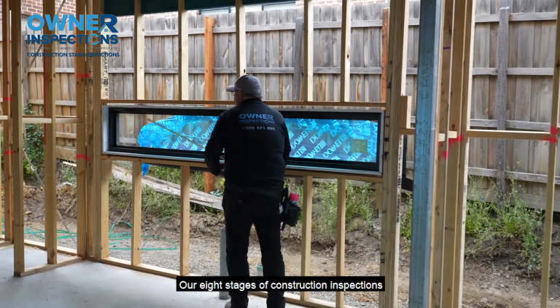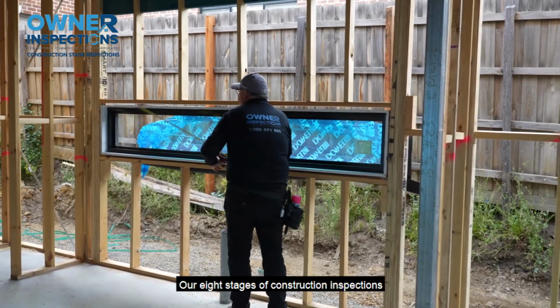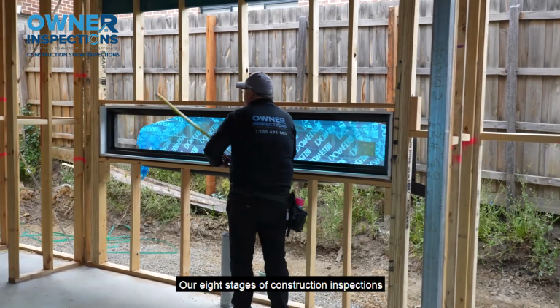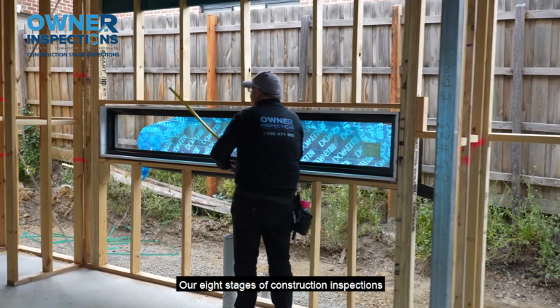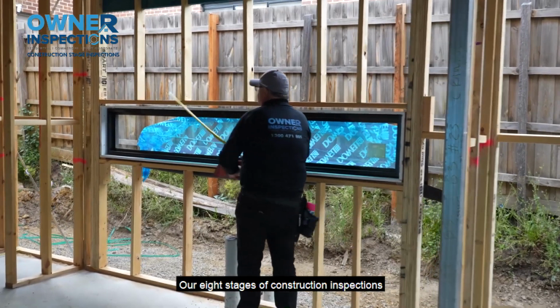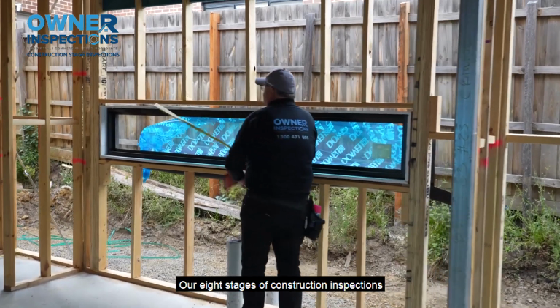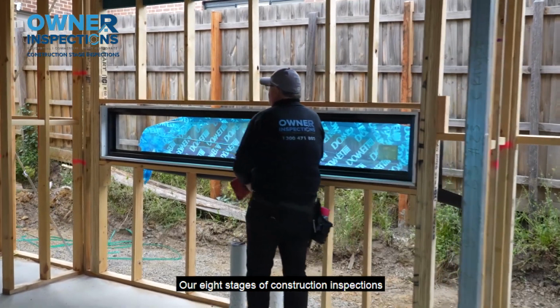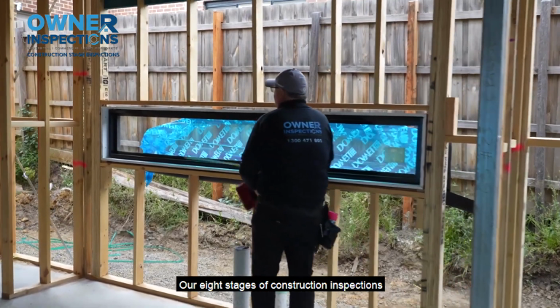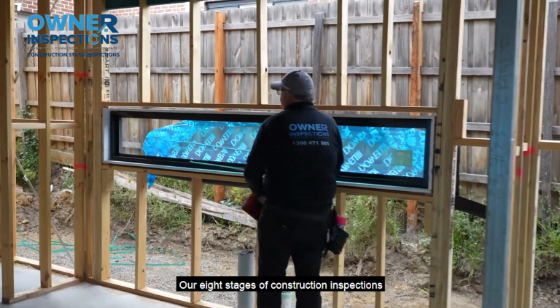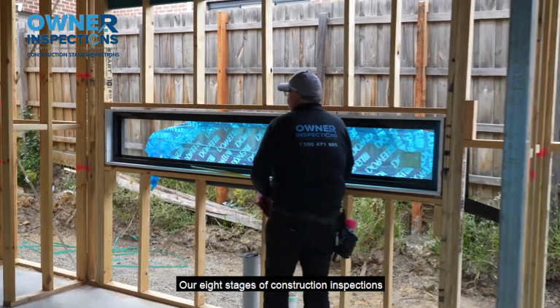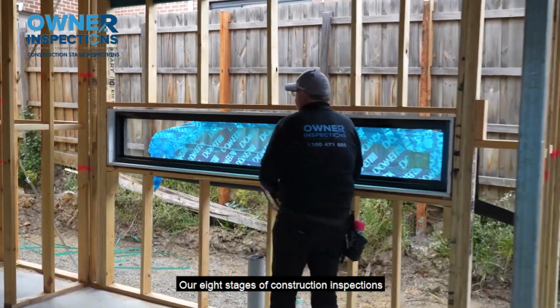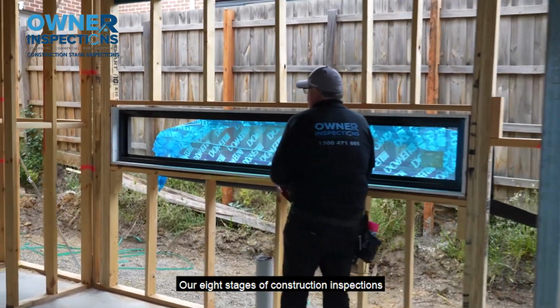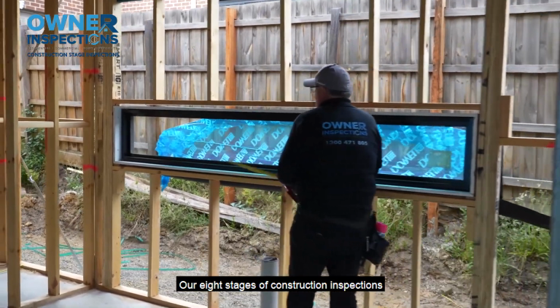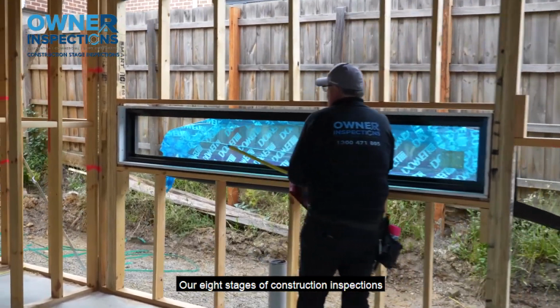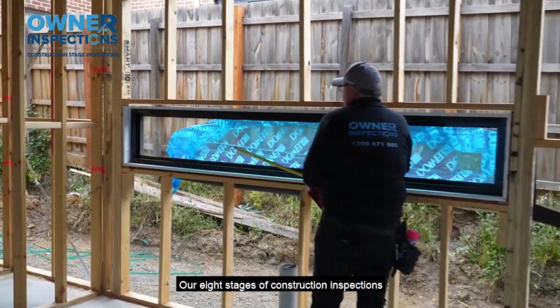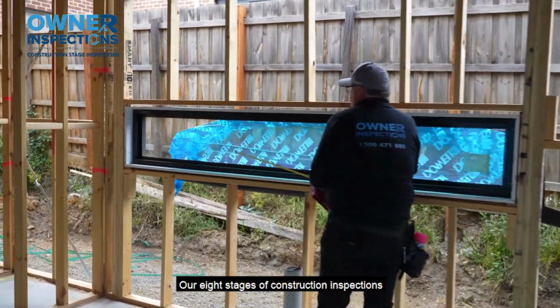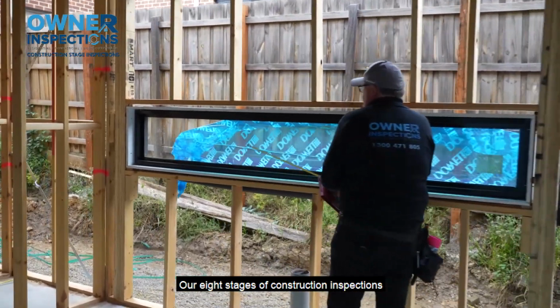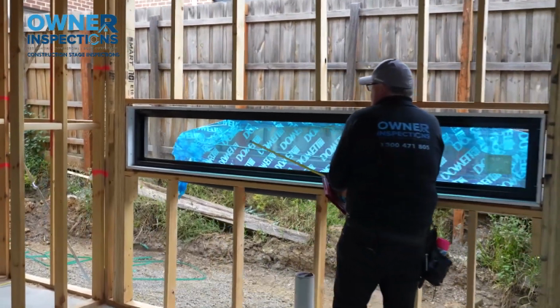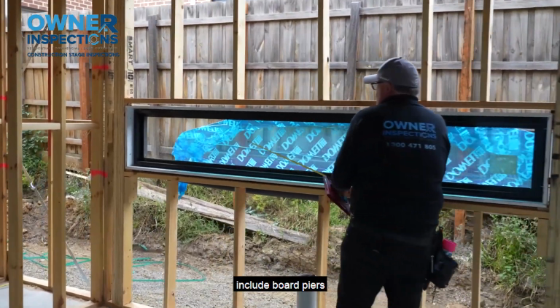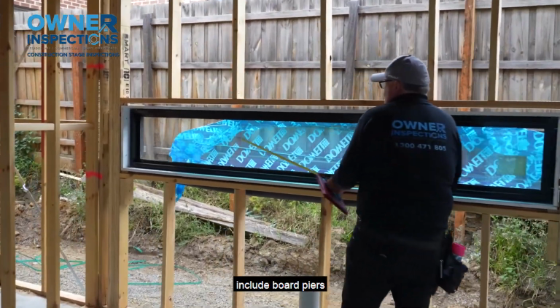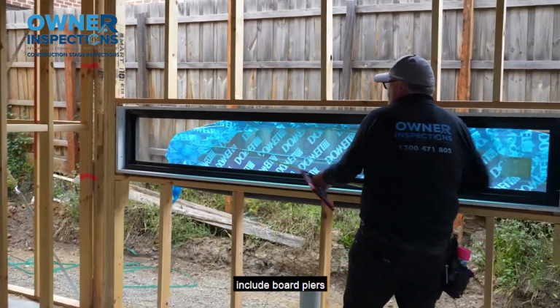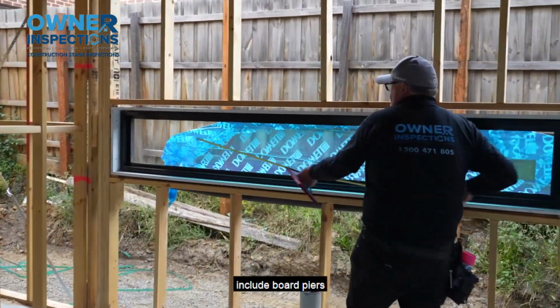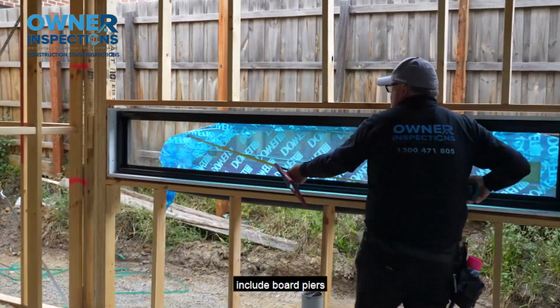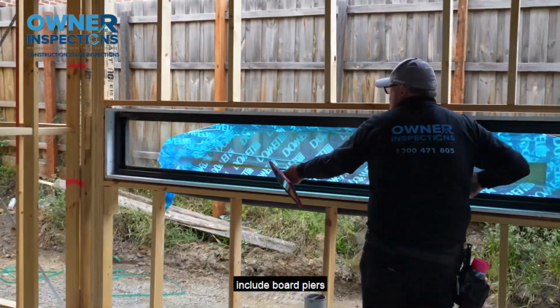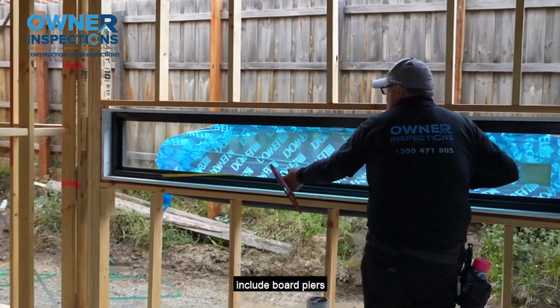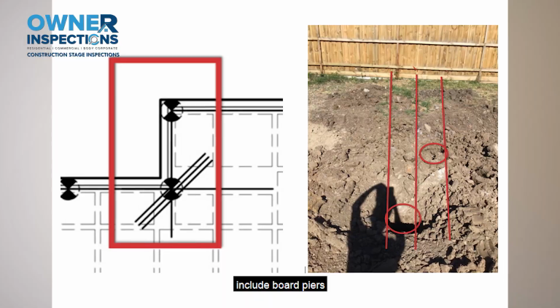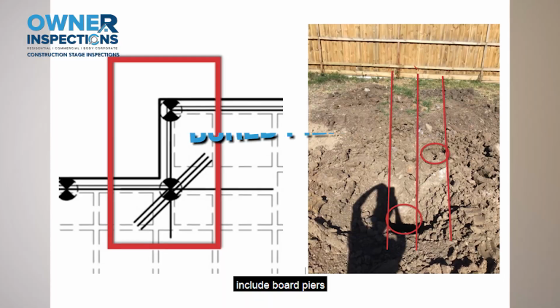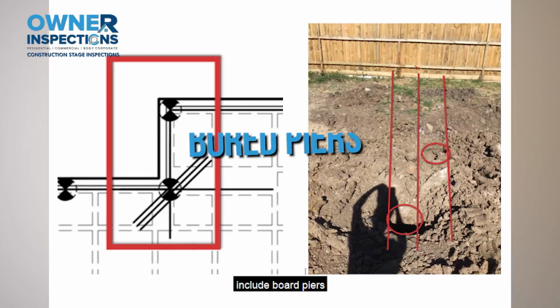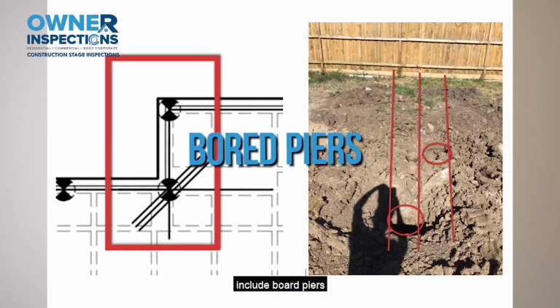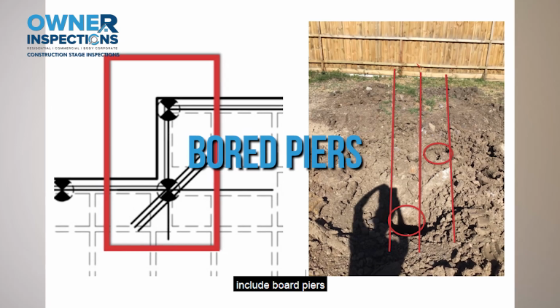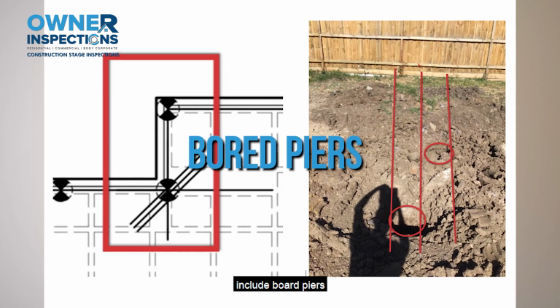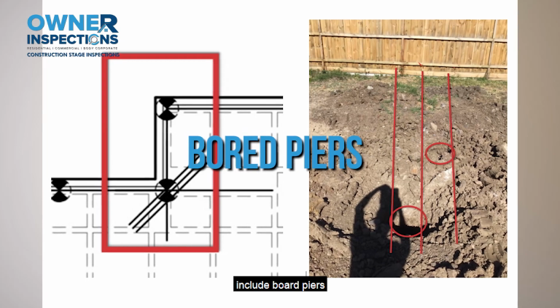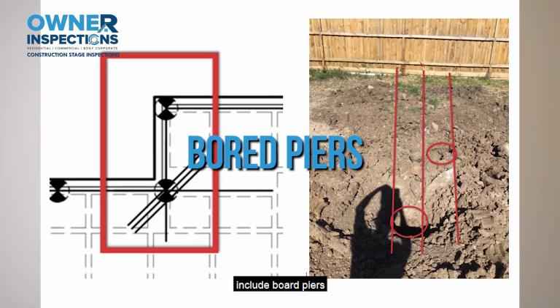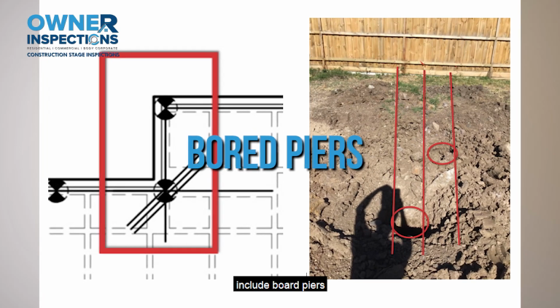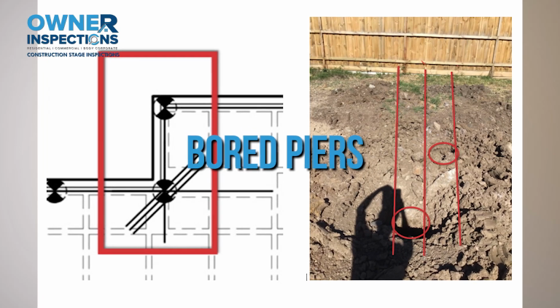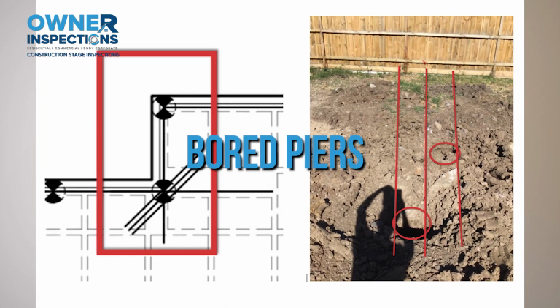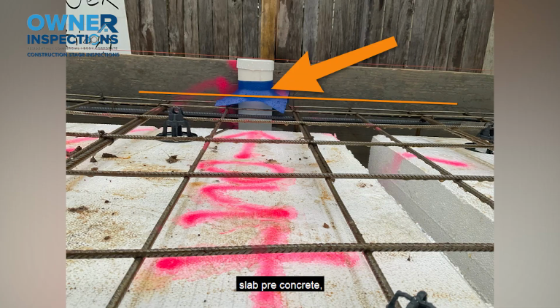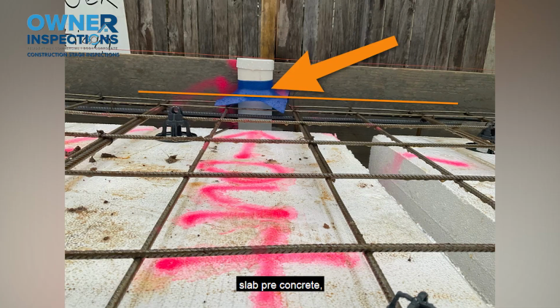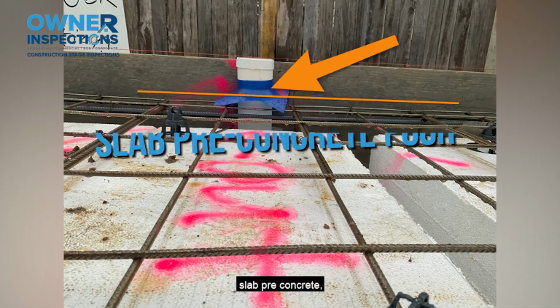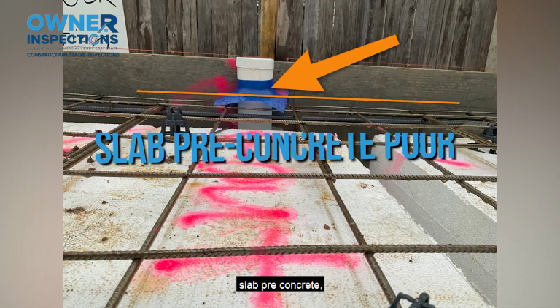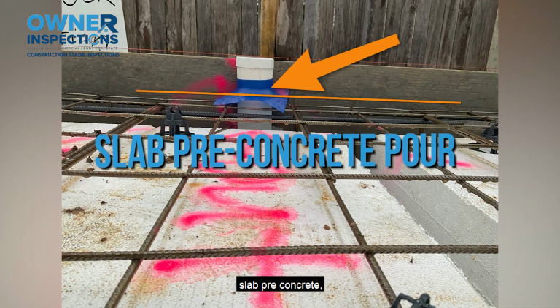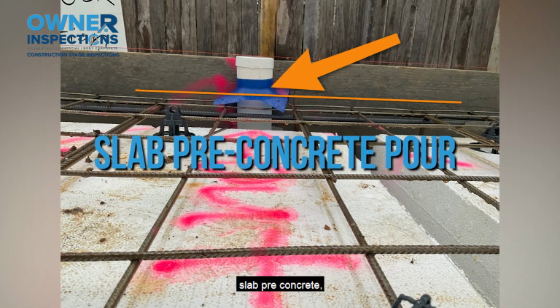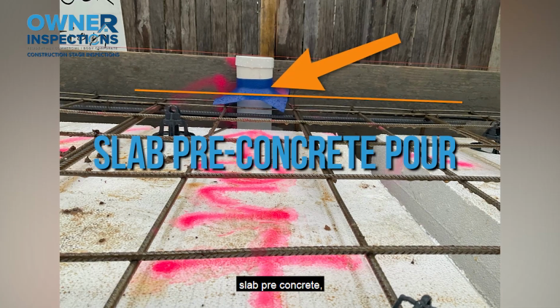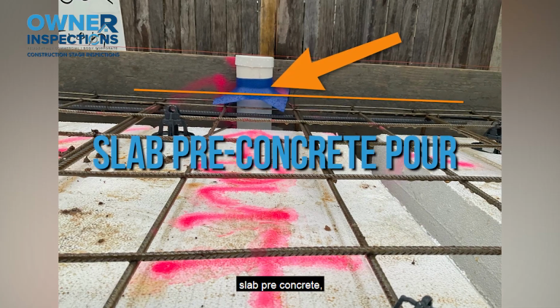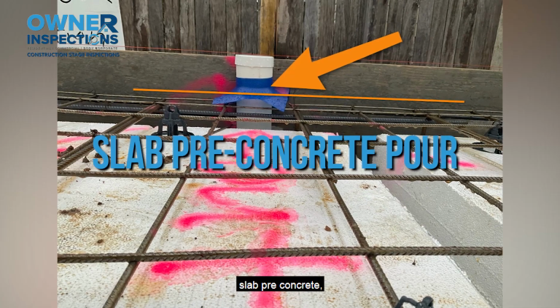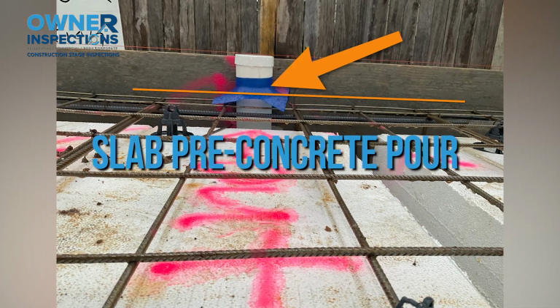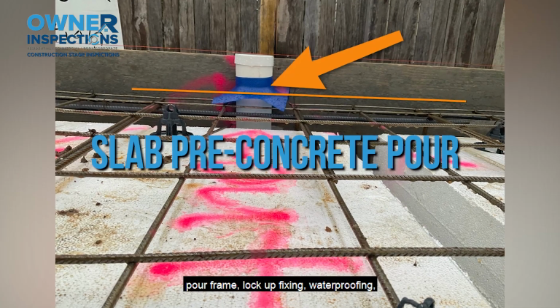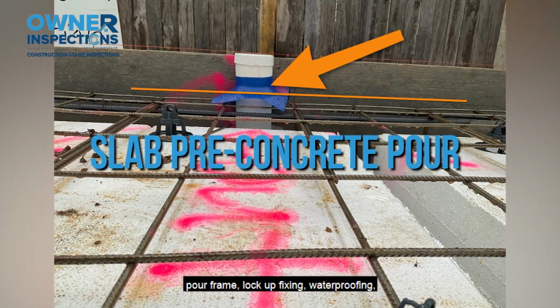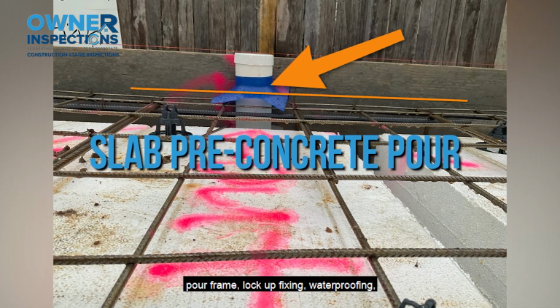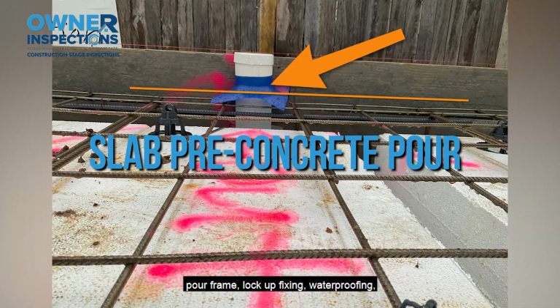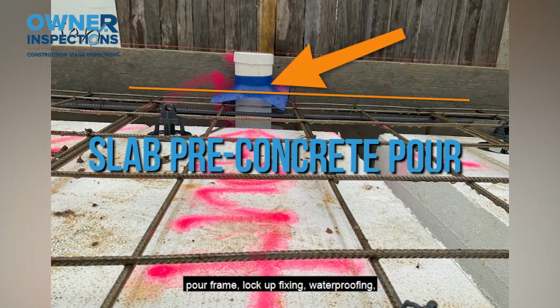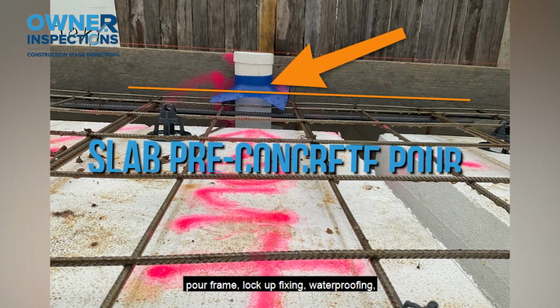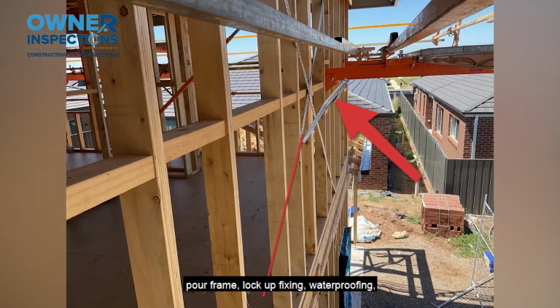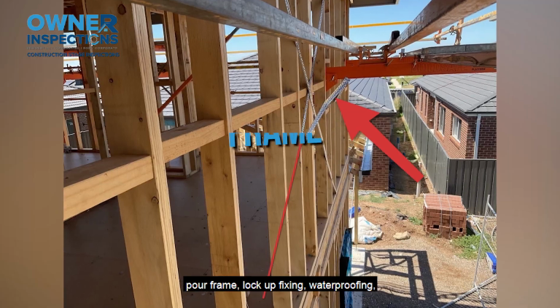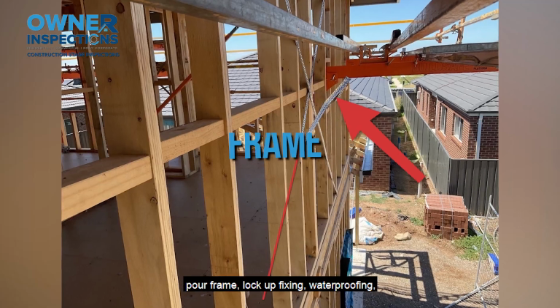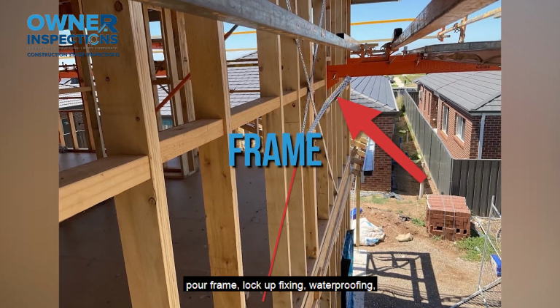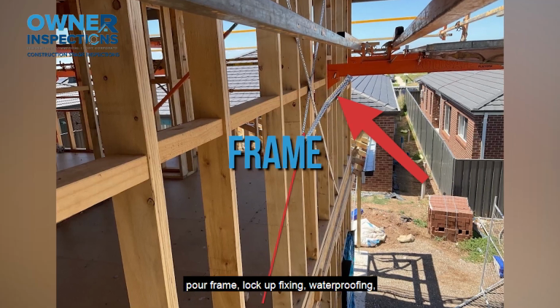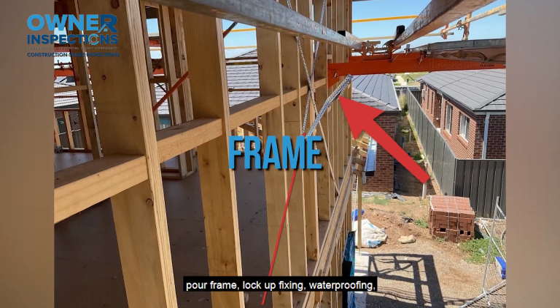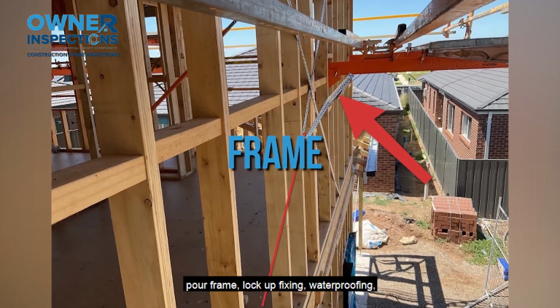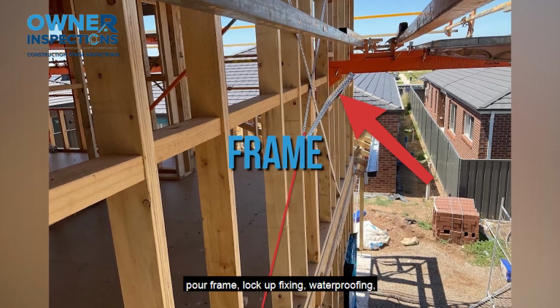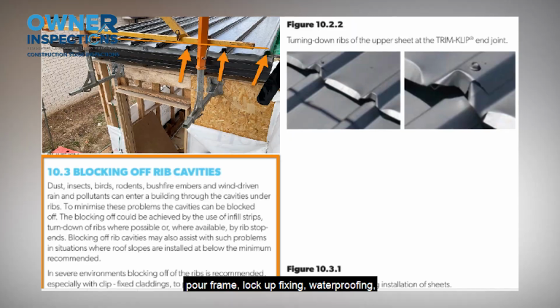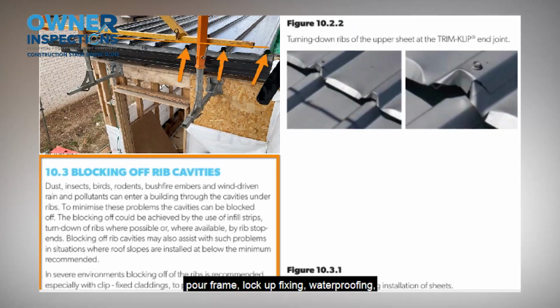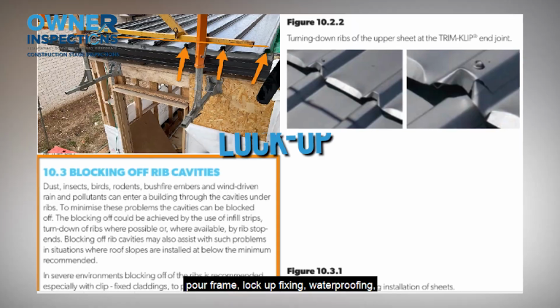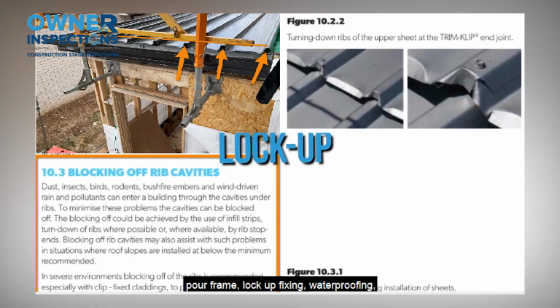Our eight stages of construction inspections include board piers, slab pre-concrete pour, frame, and locker.